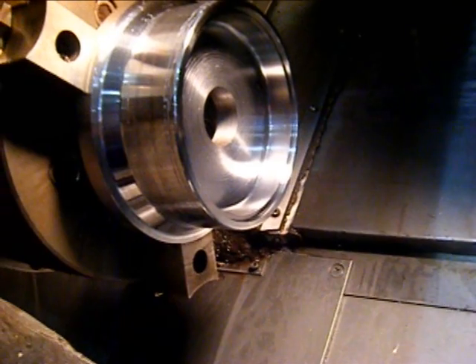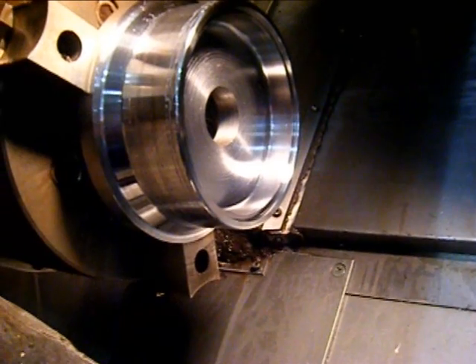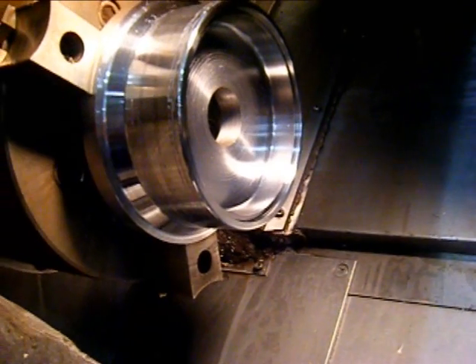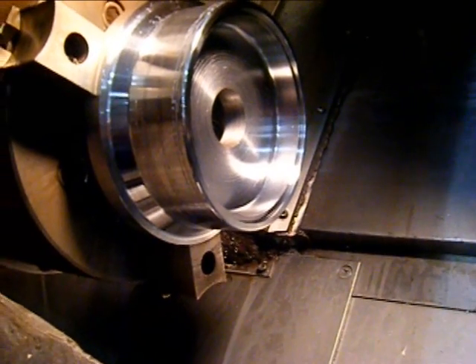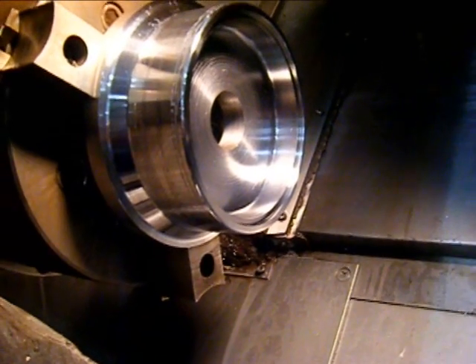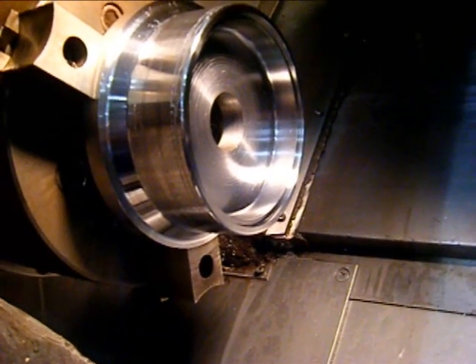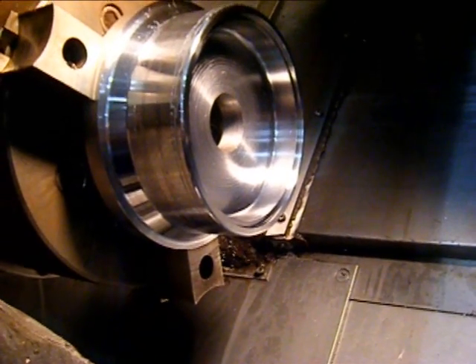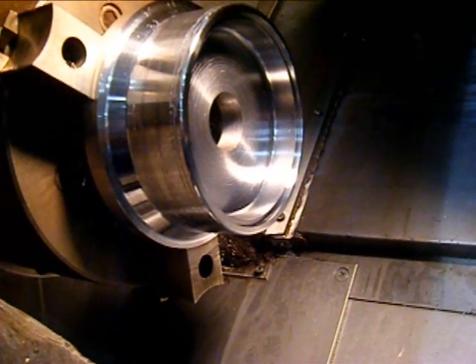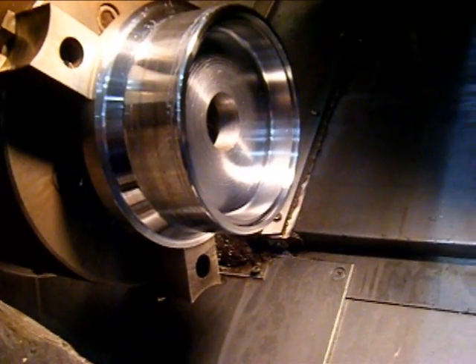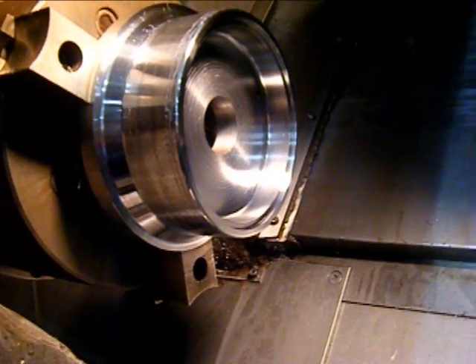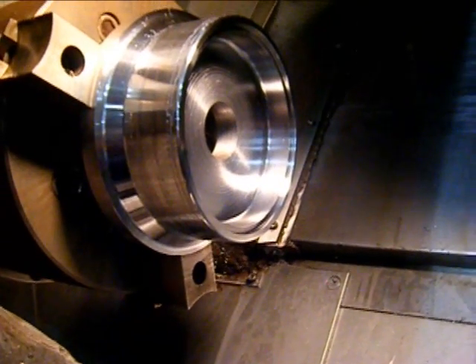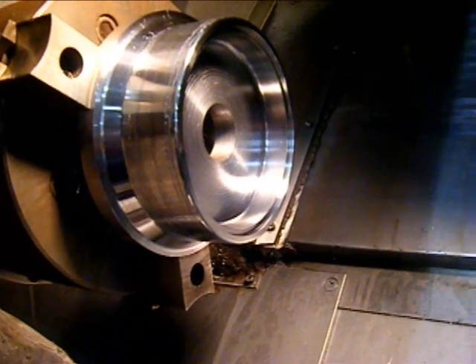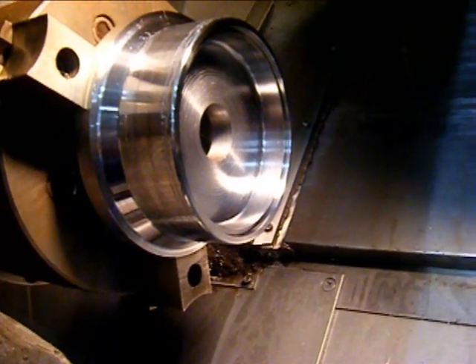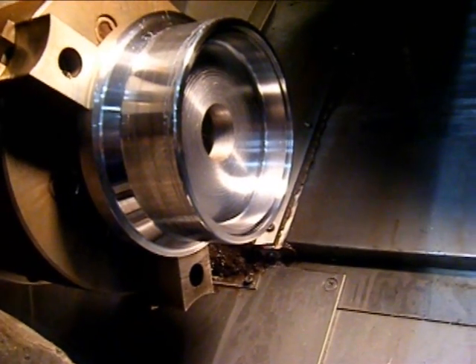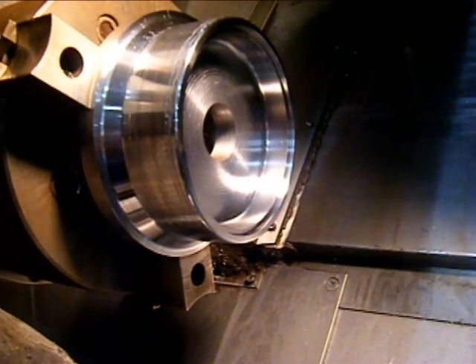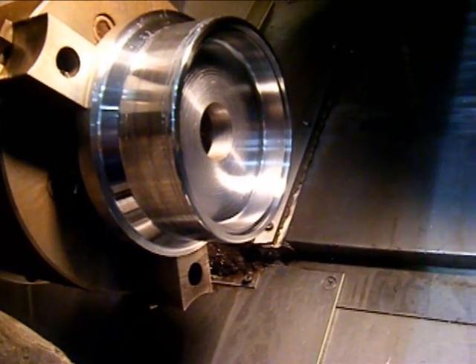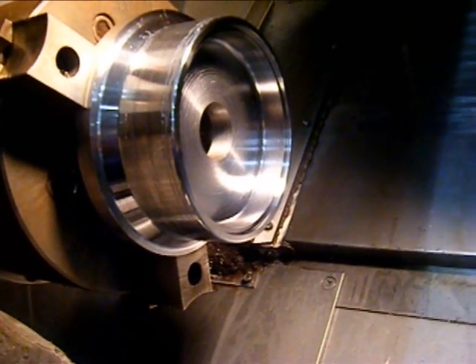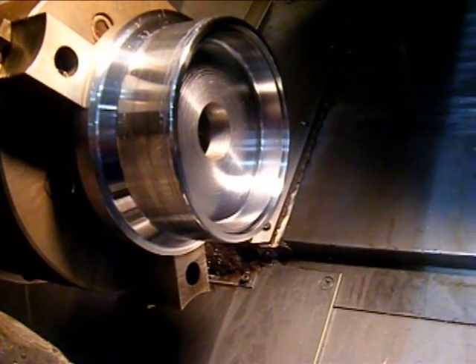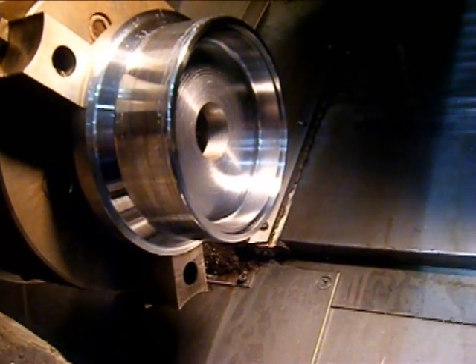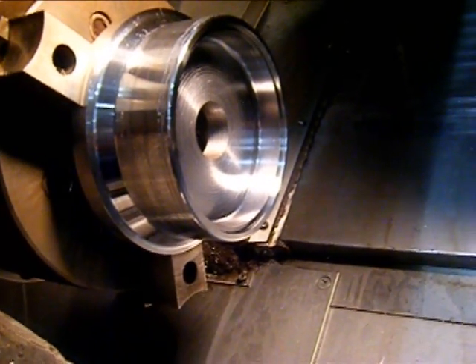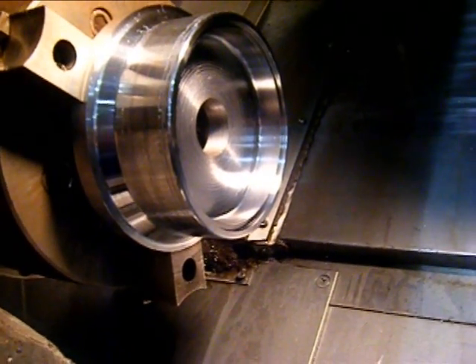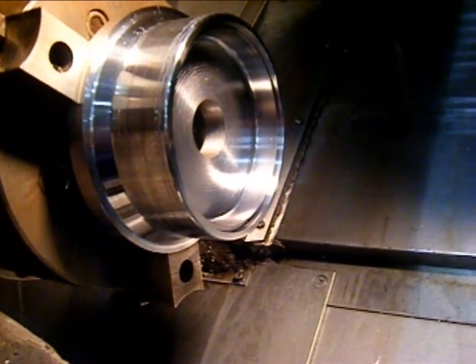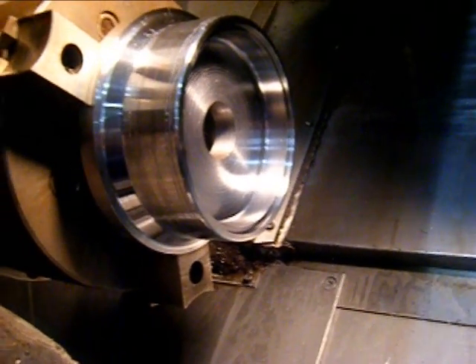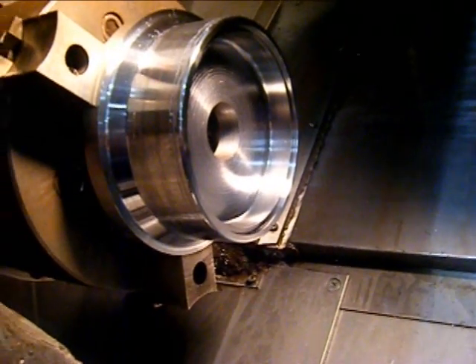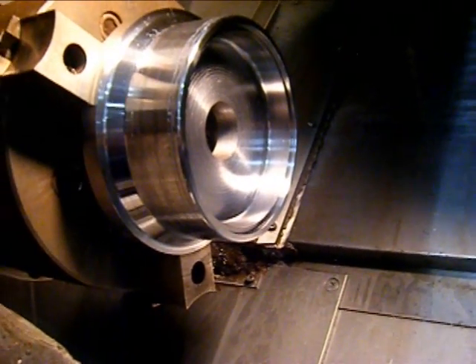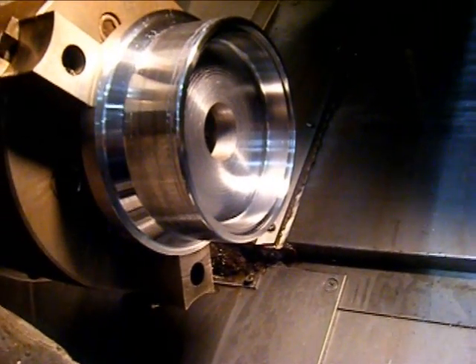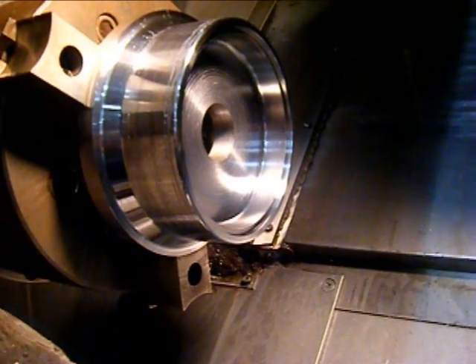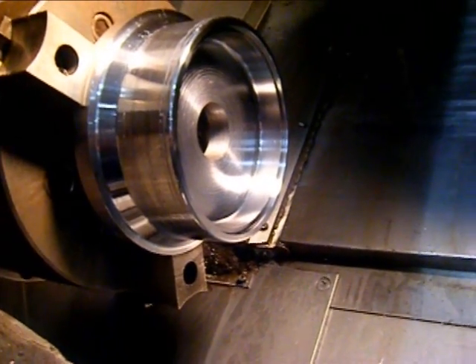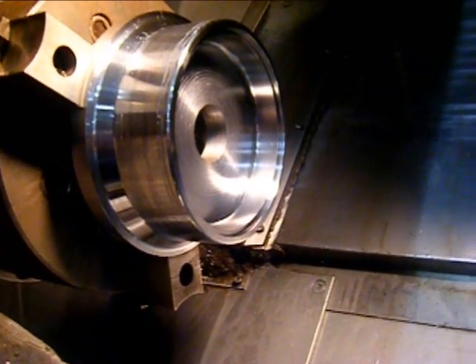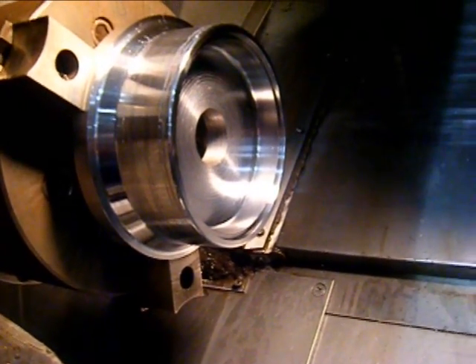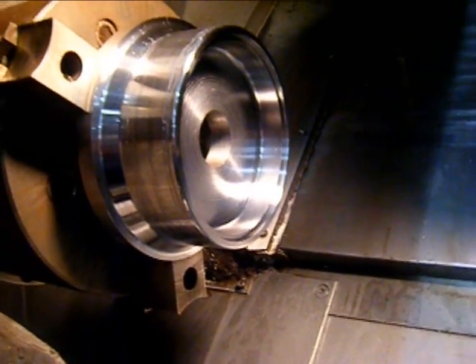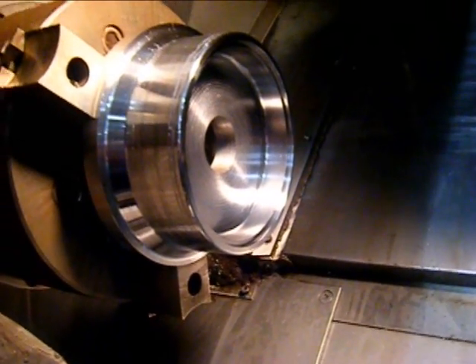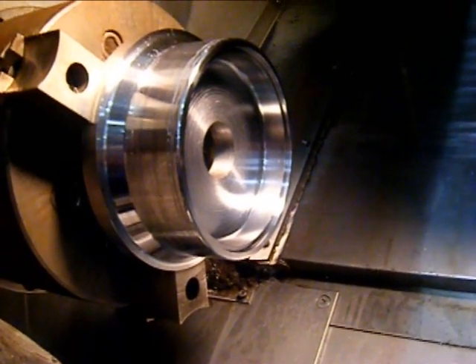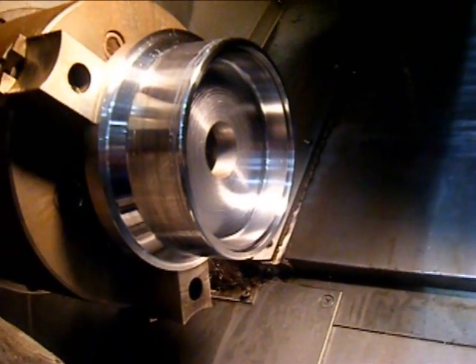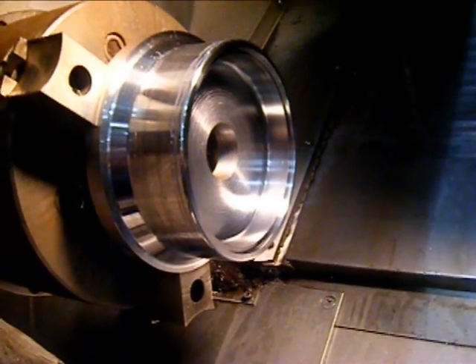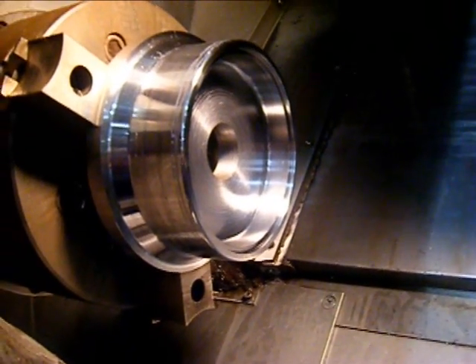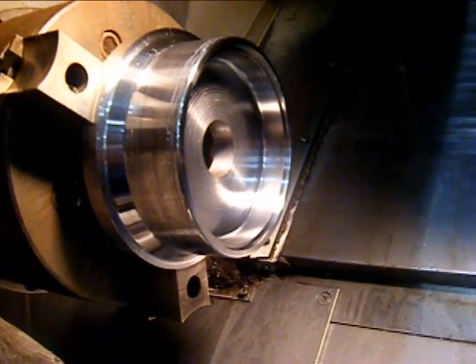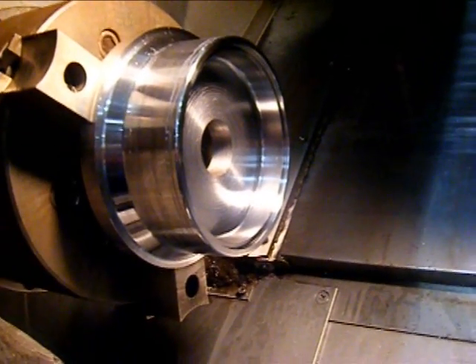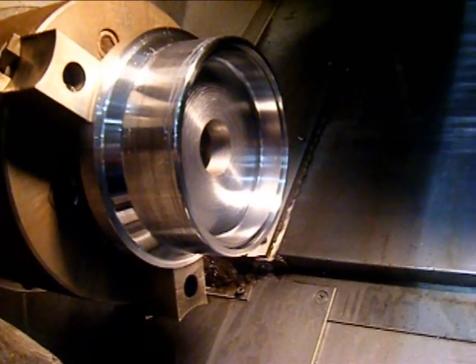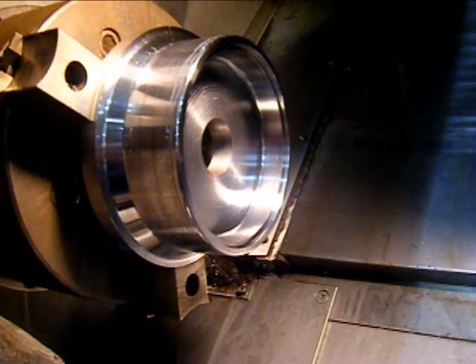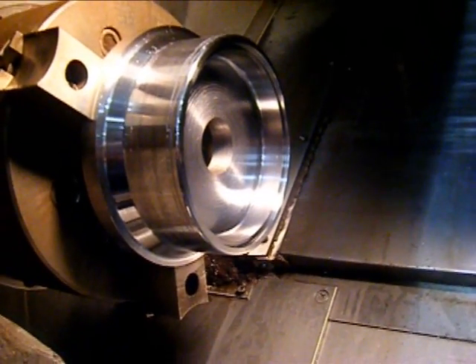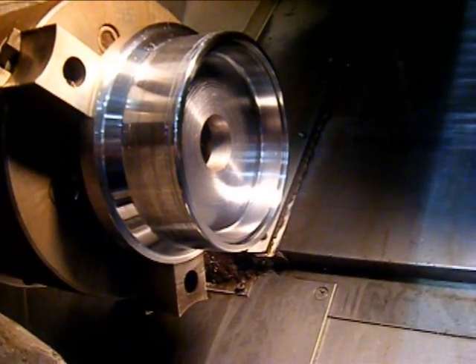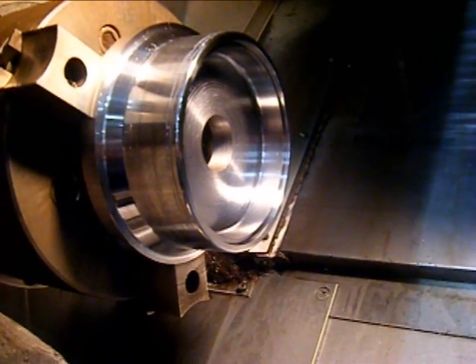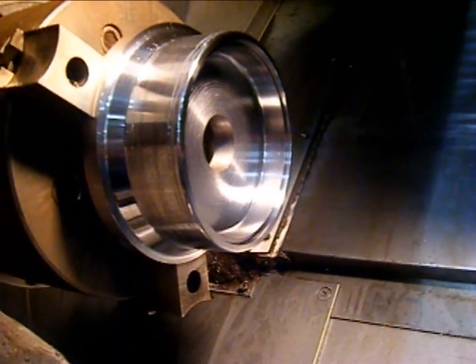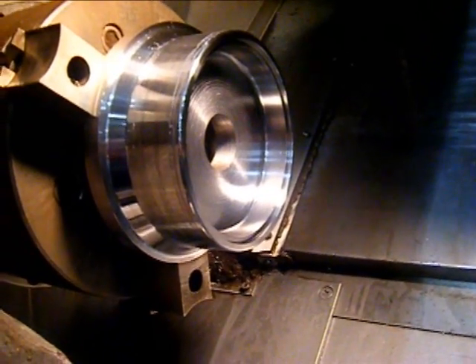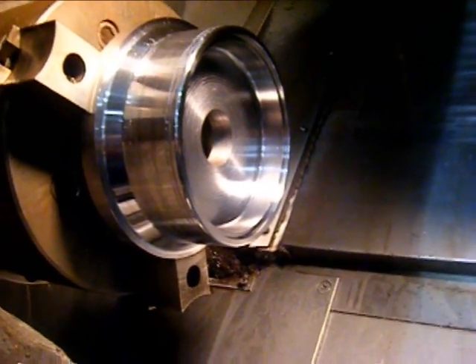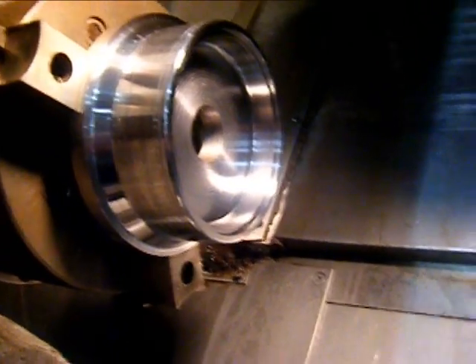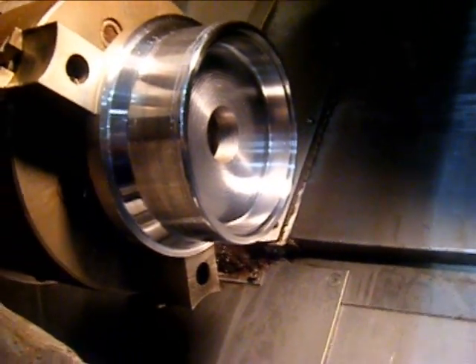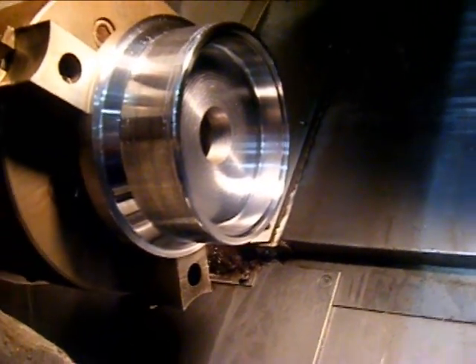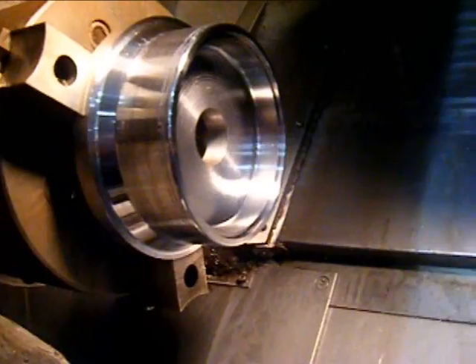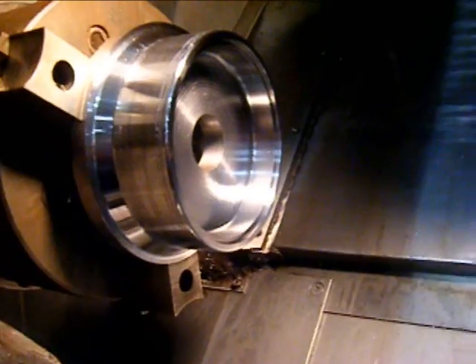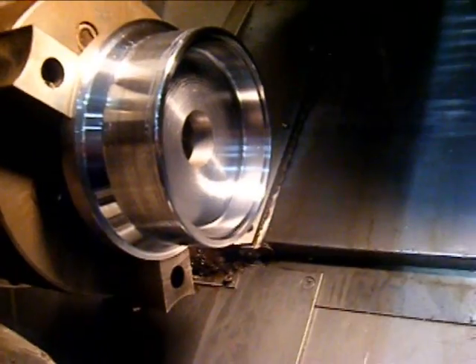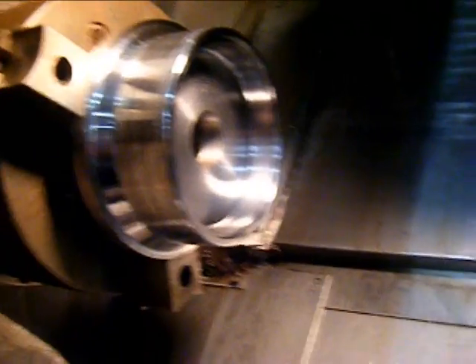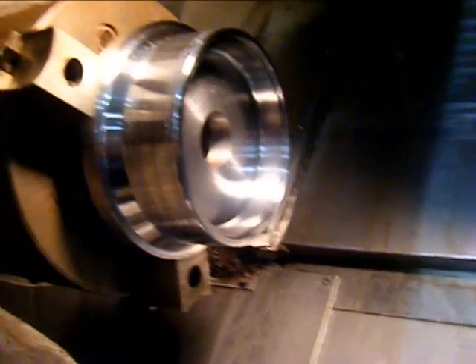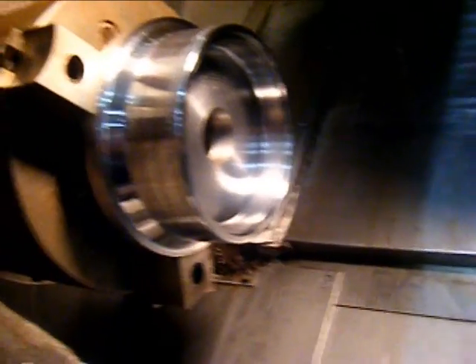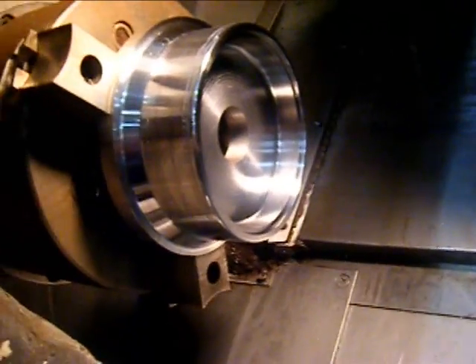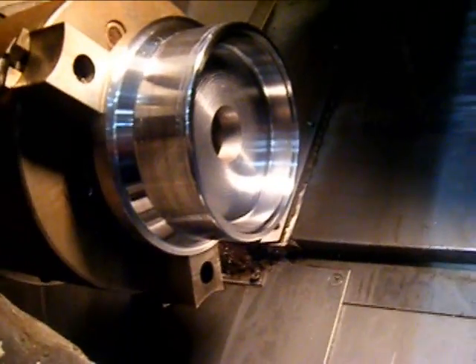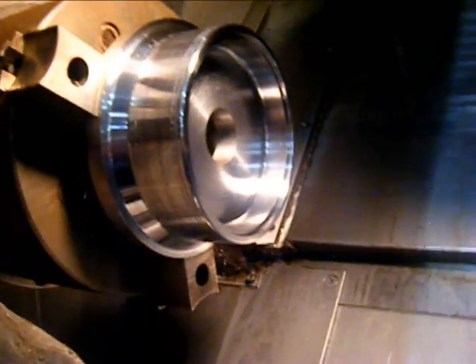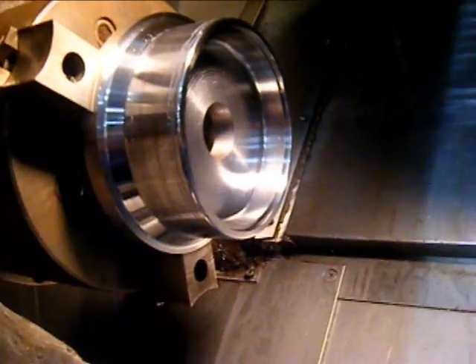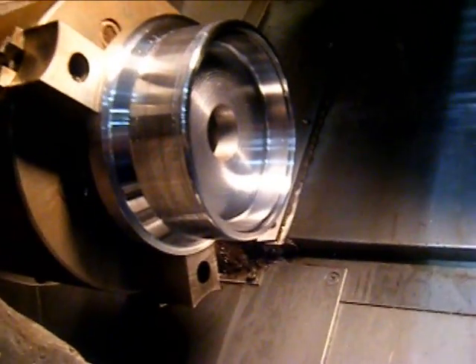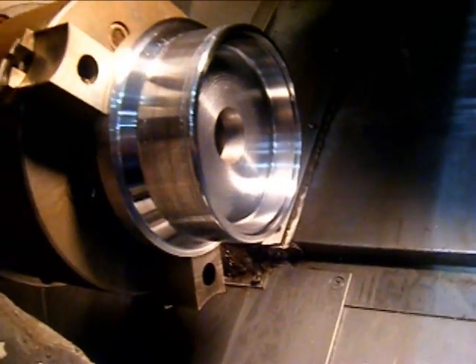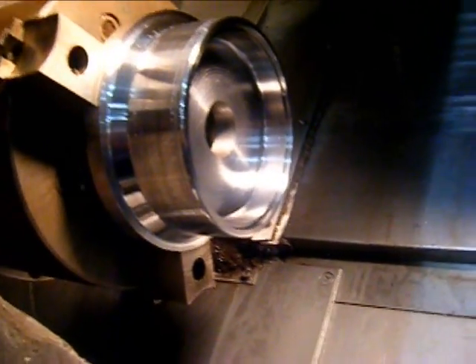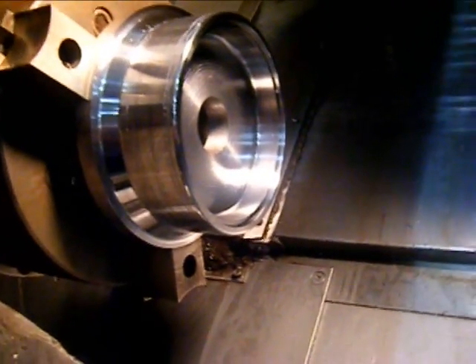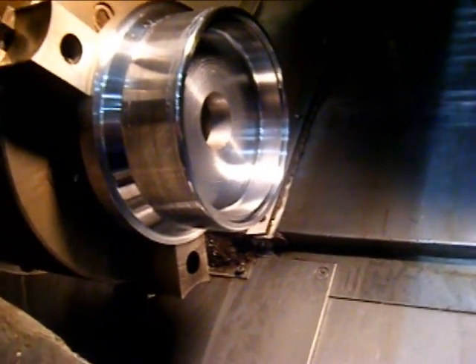We're just single-blocking through these last couple cuts dry, in hopes of getting a better view.